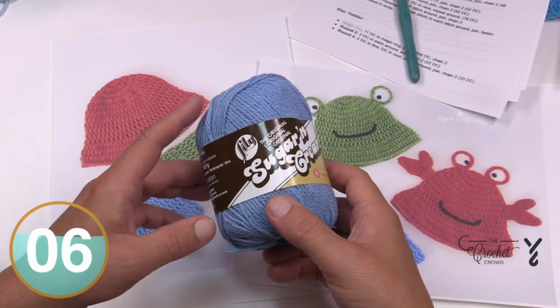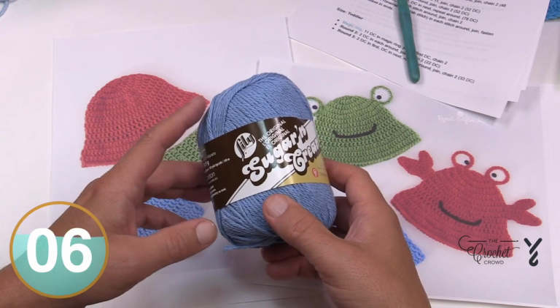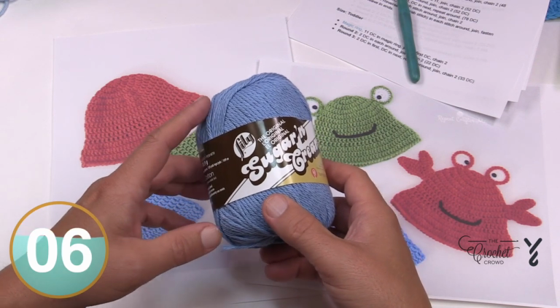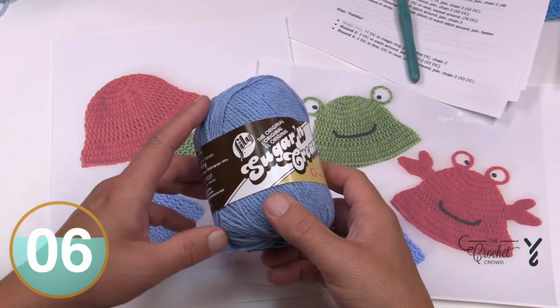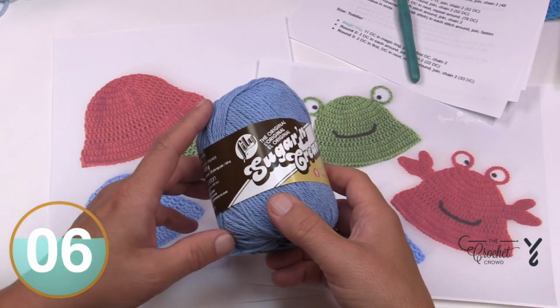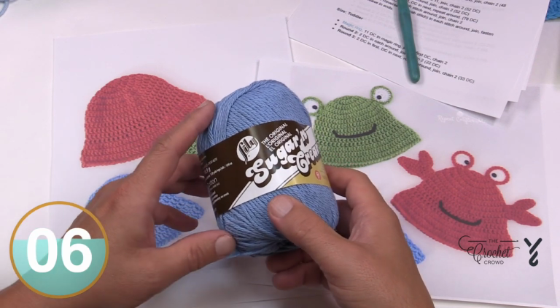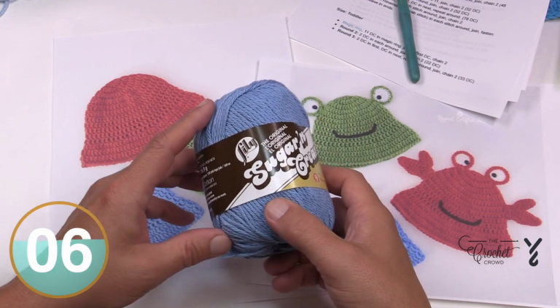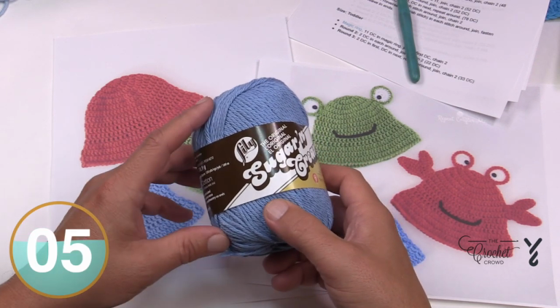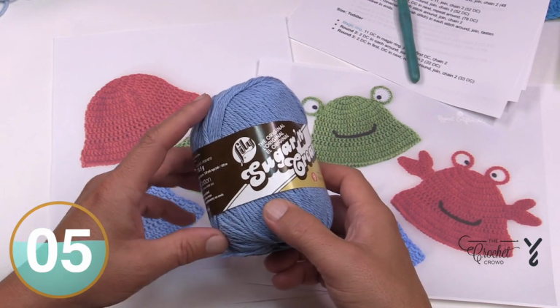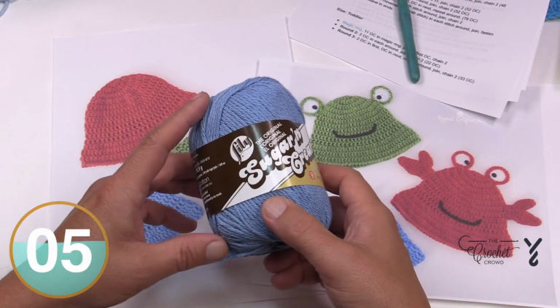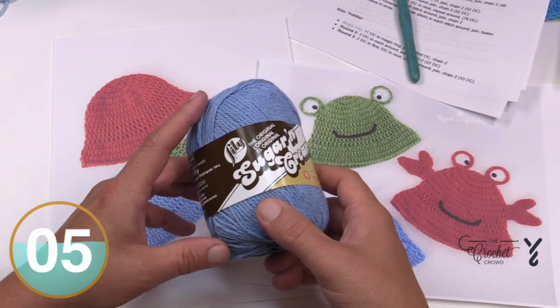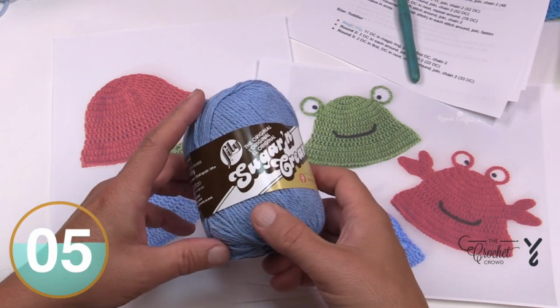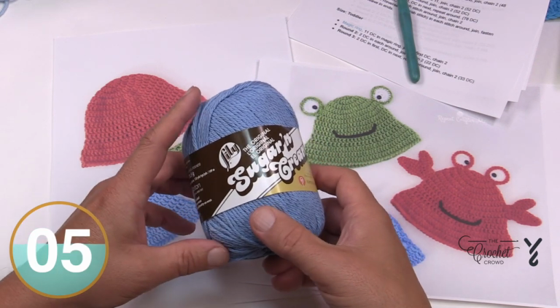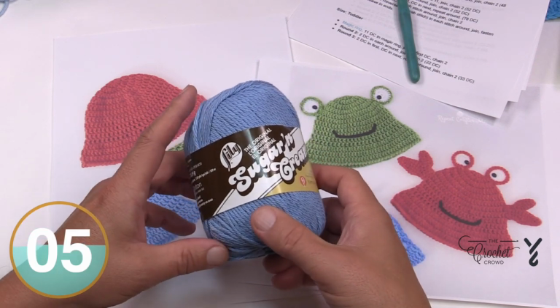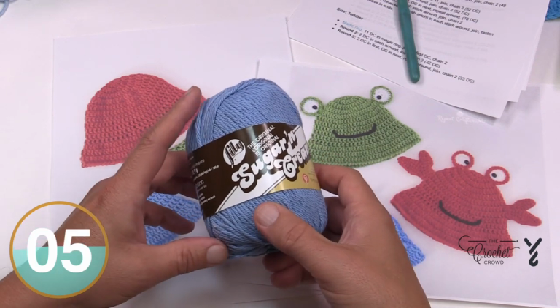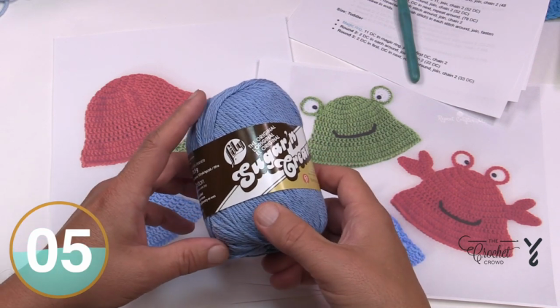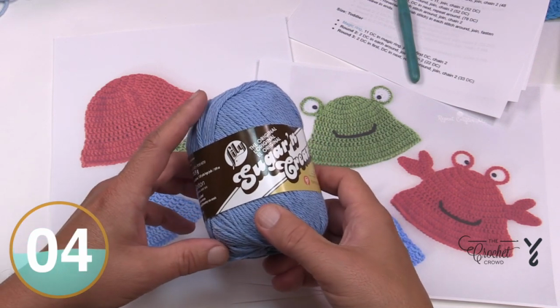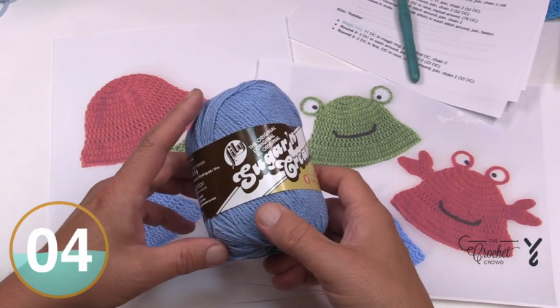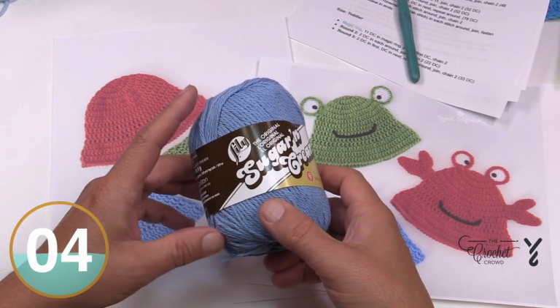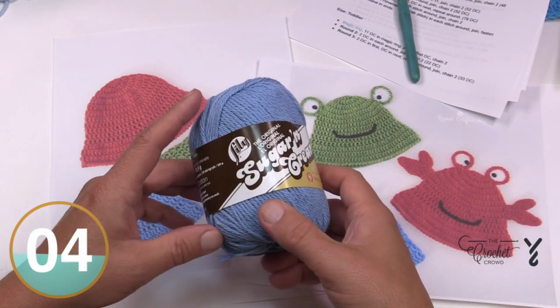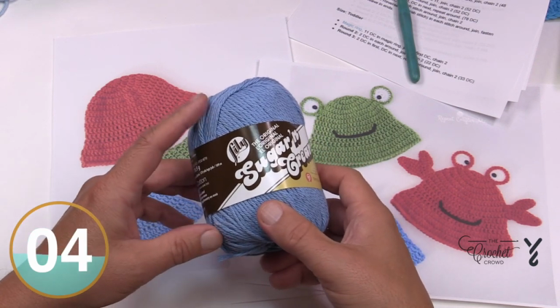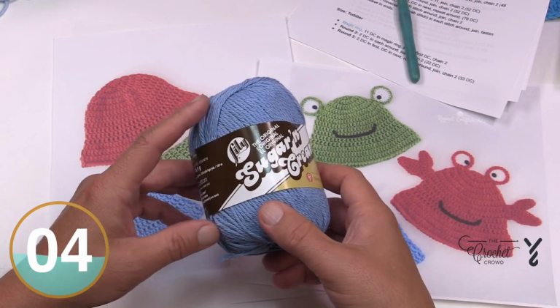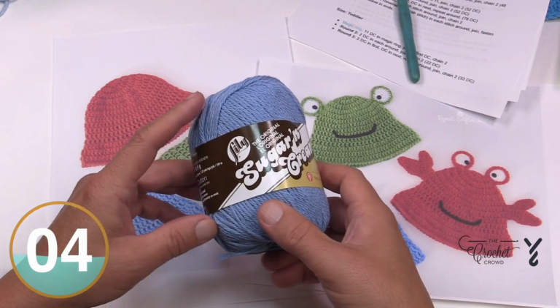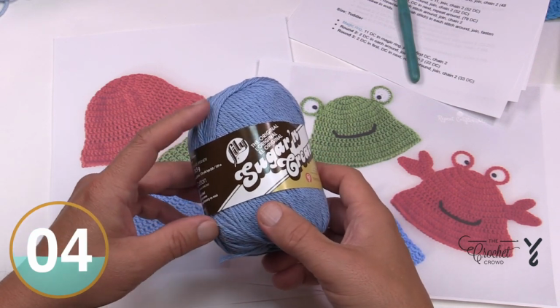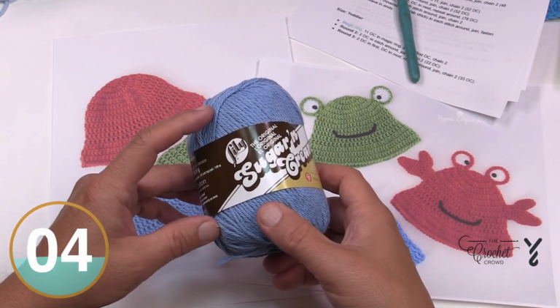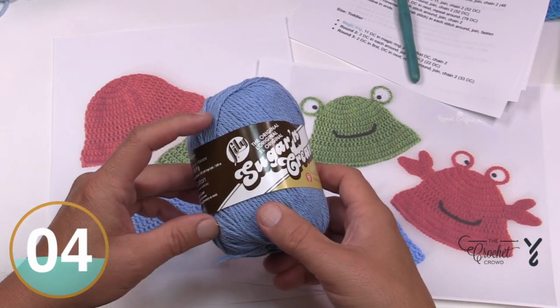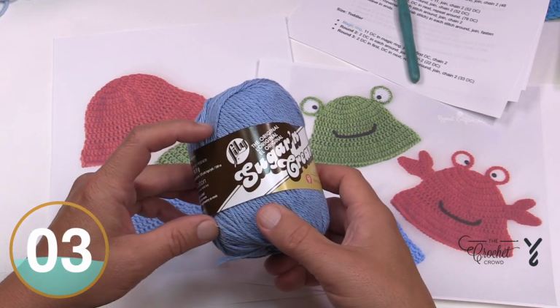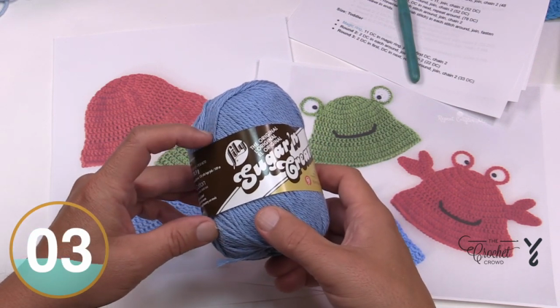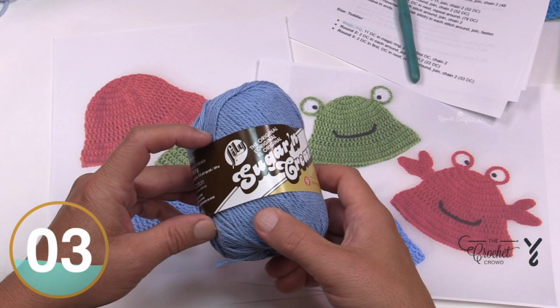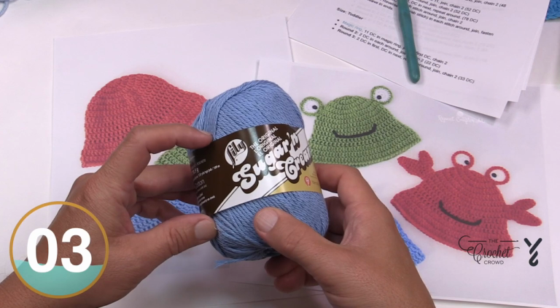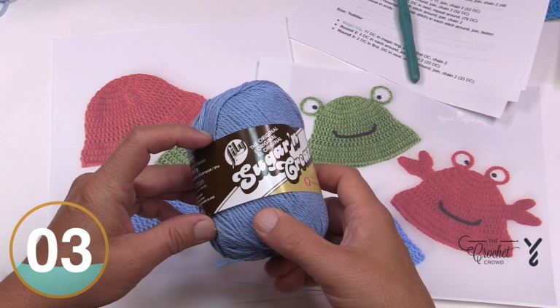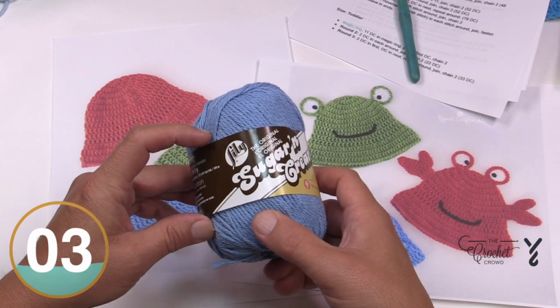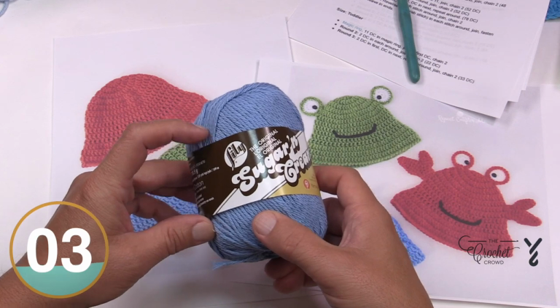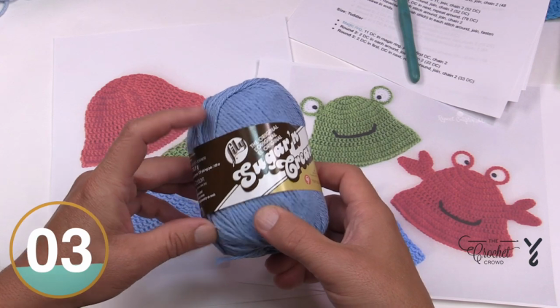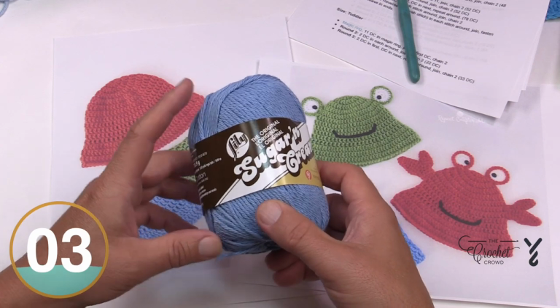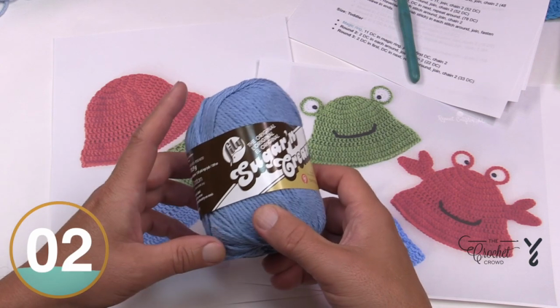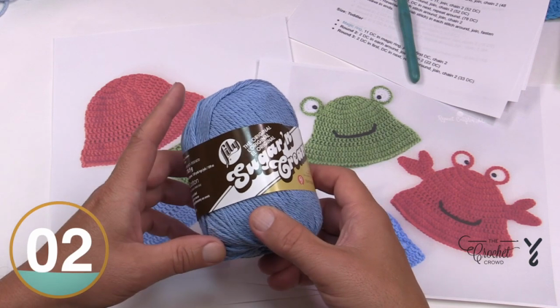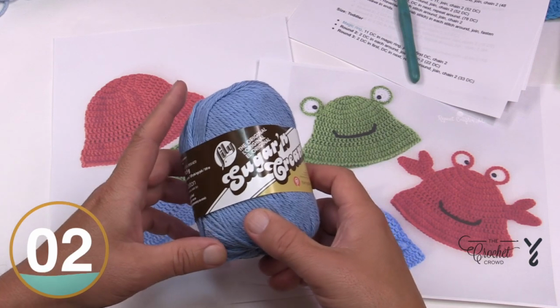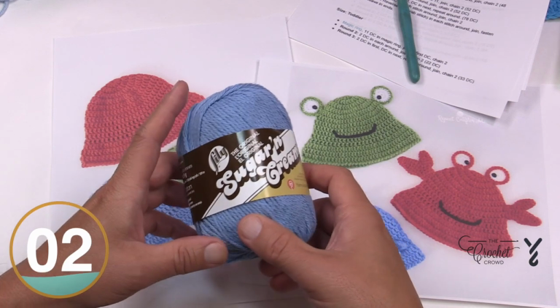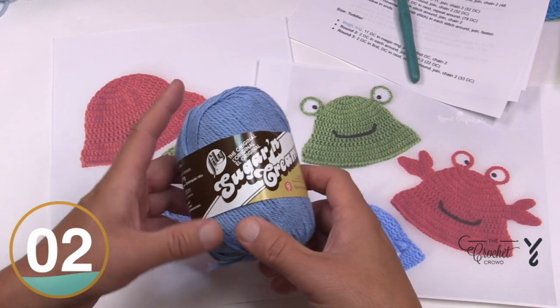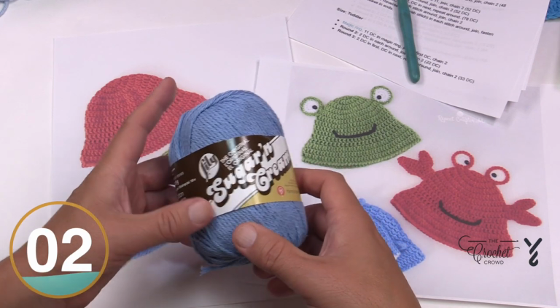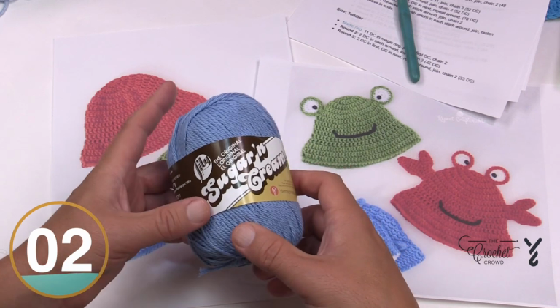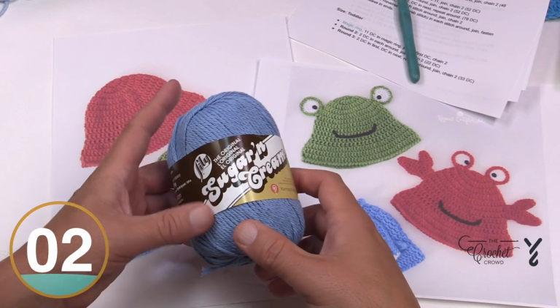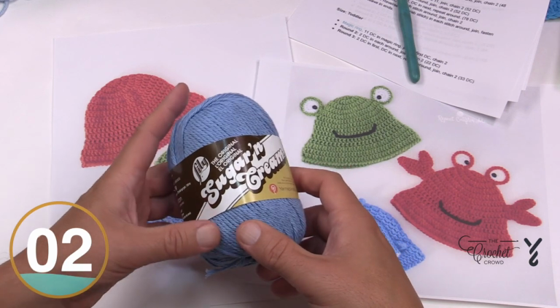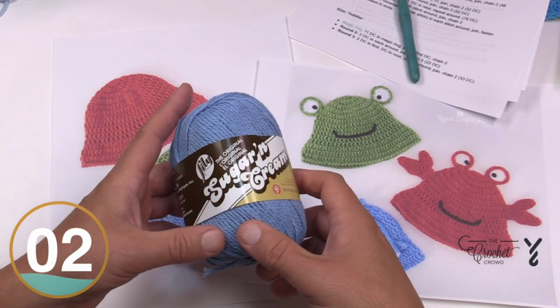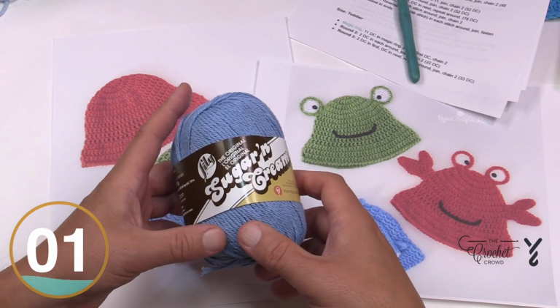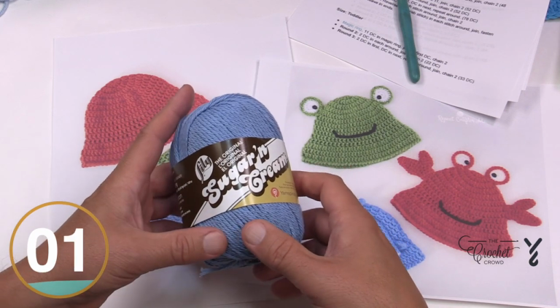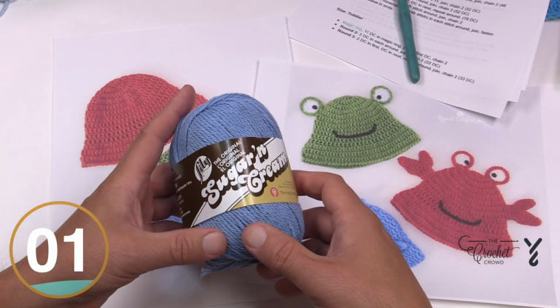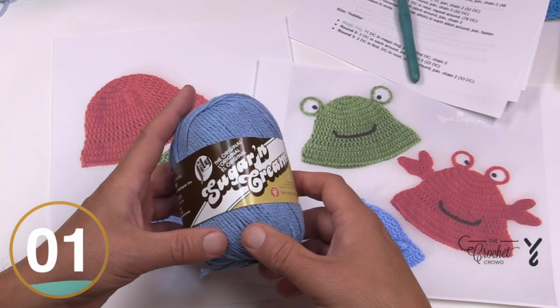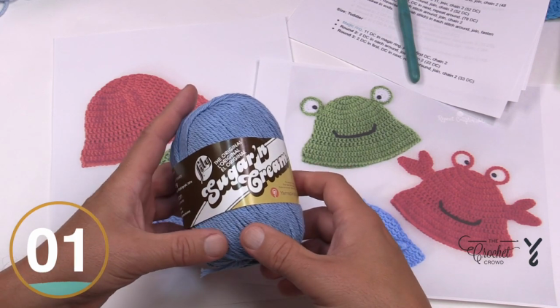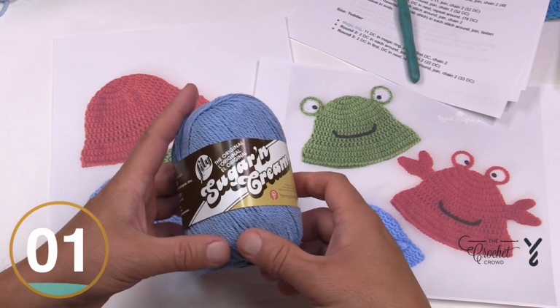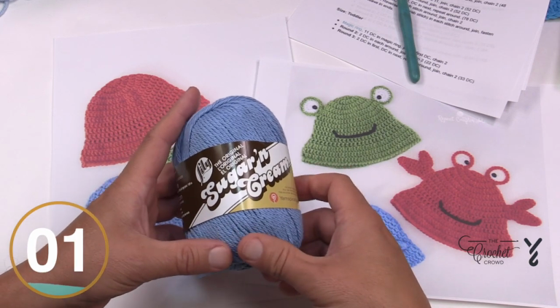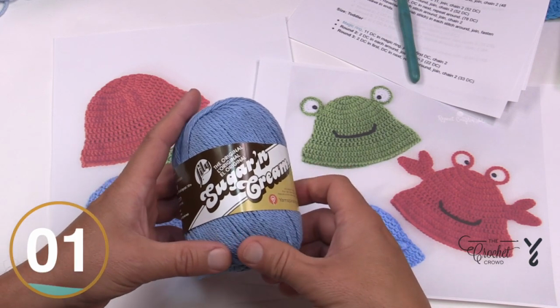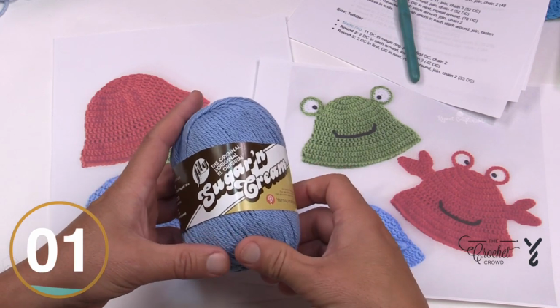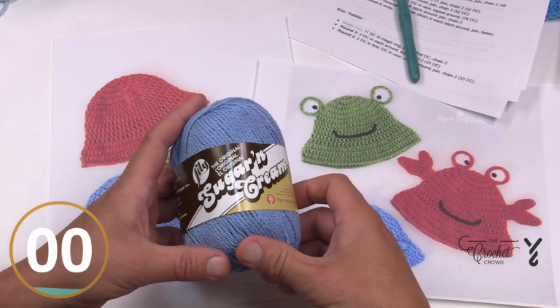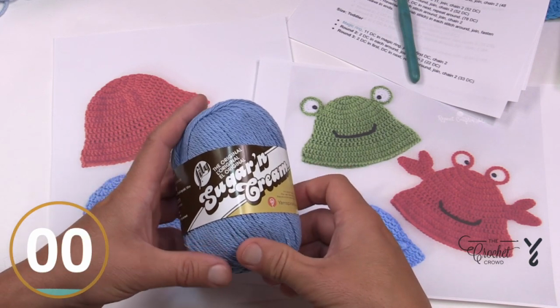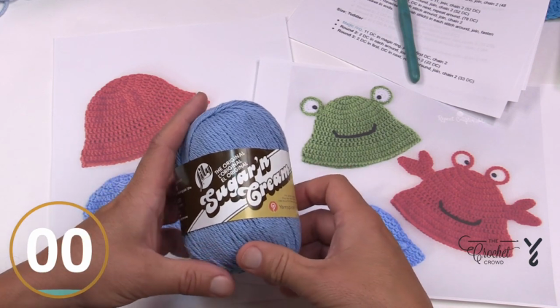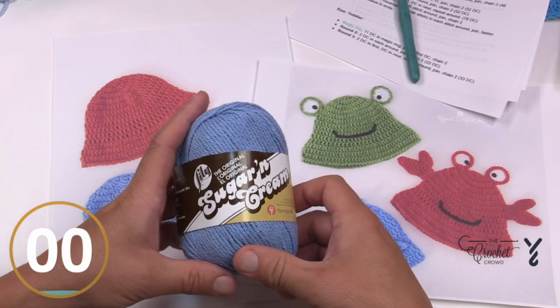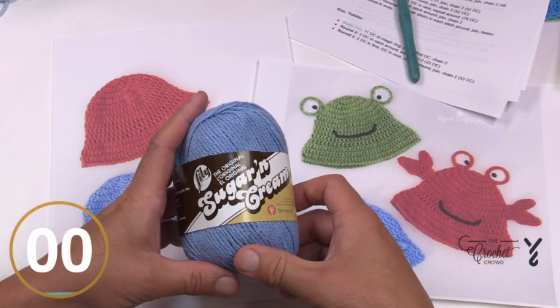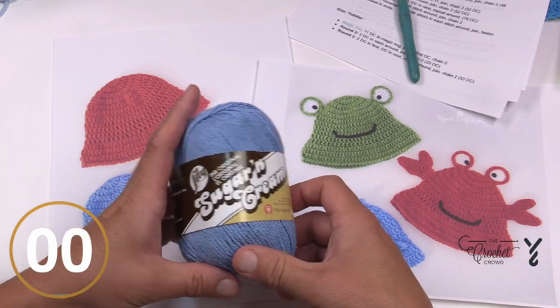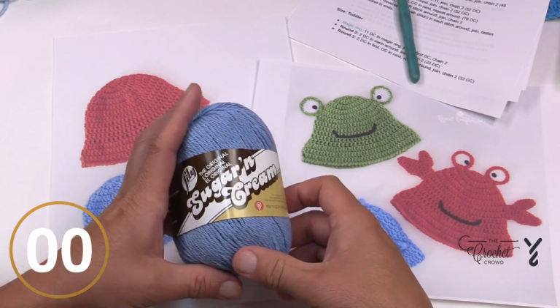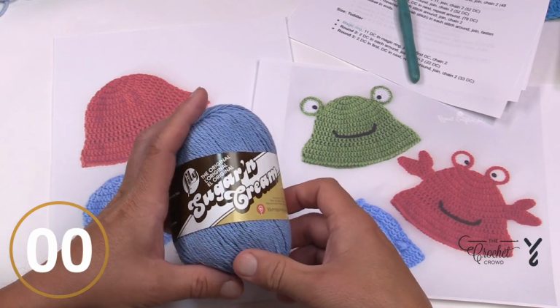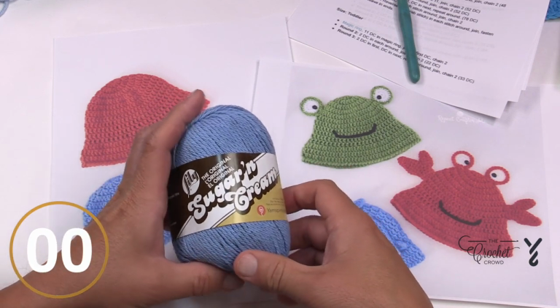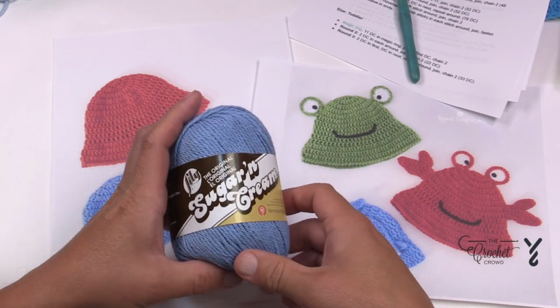We're going to be using a 5mm size H crochet hook today, and let's begin the size that's promised in the video title.